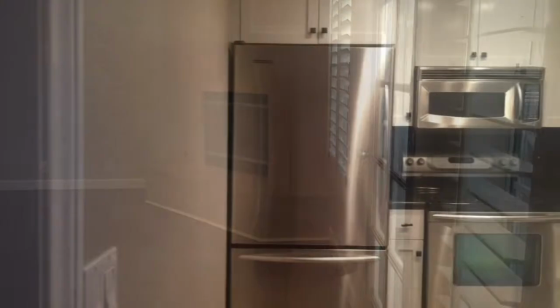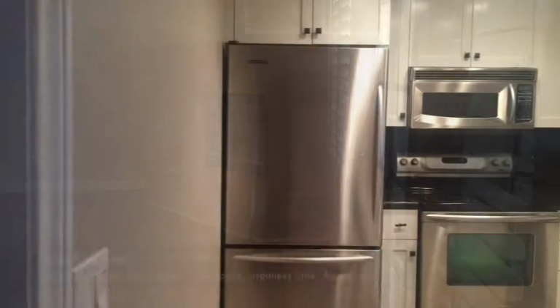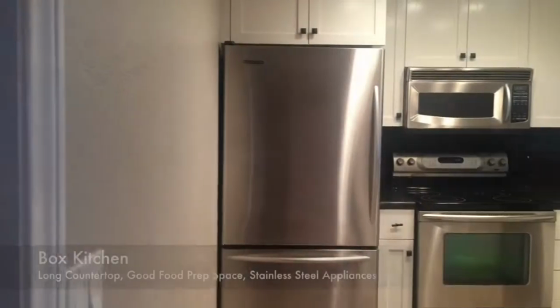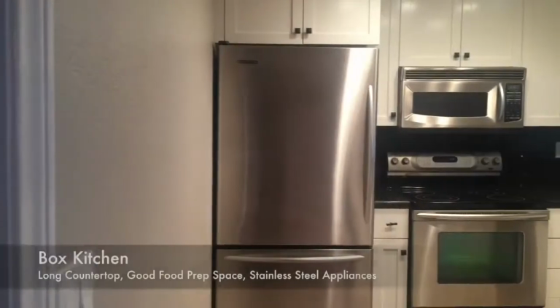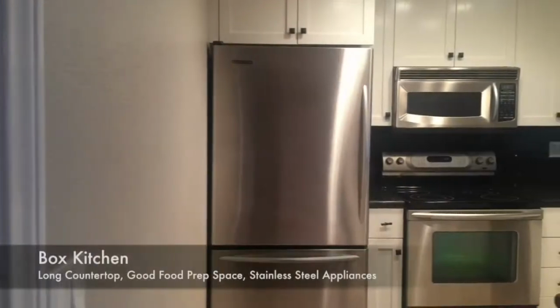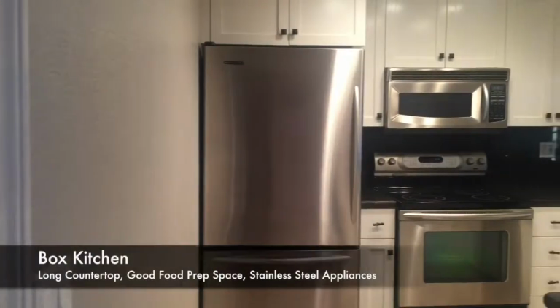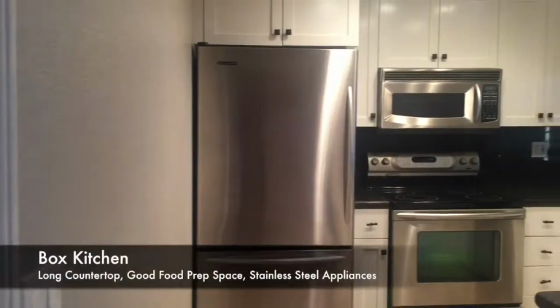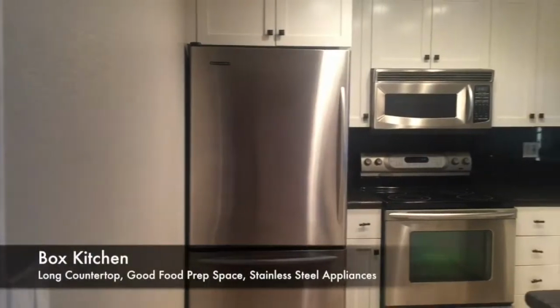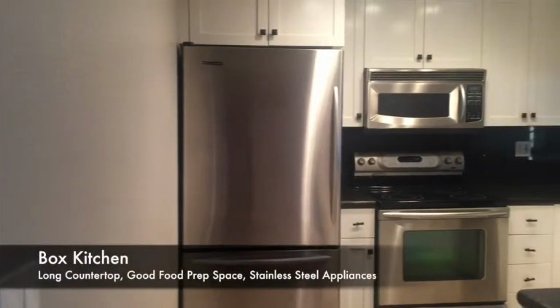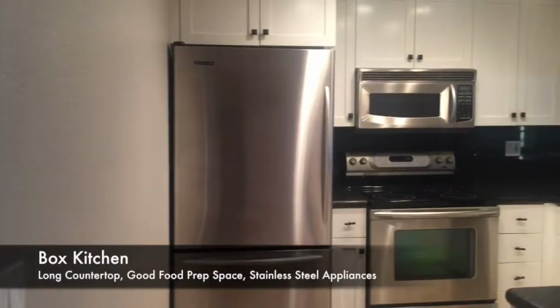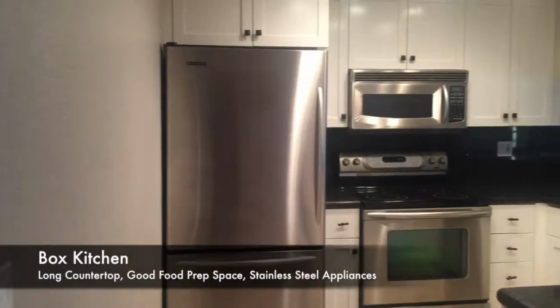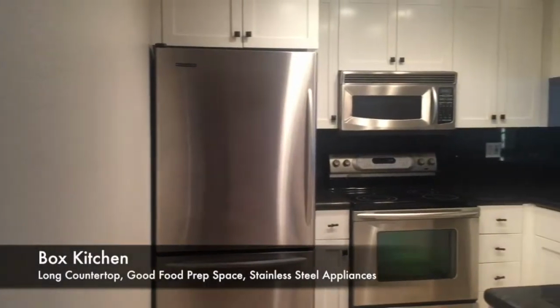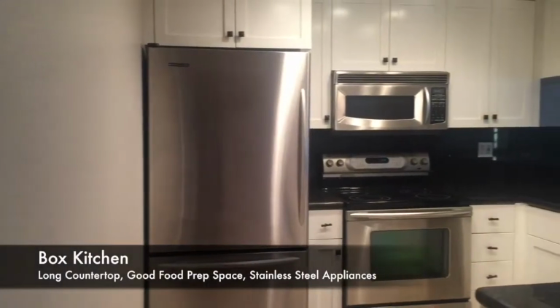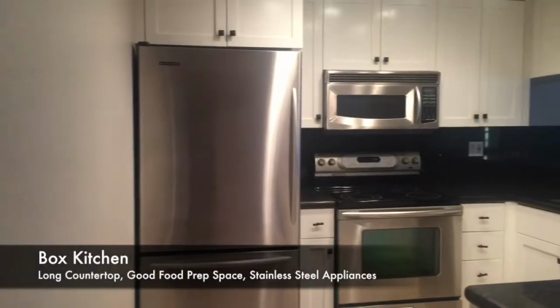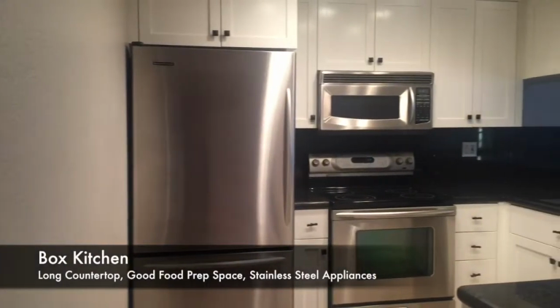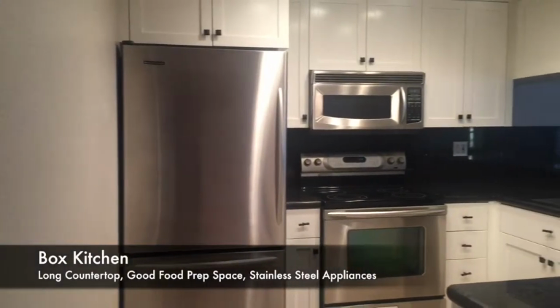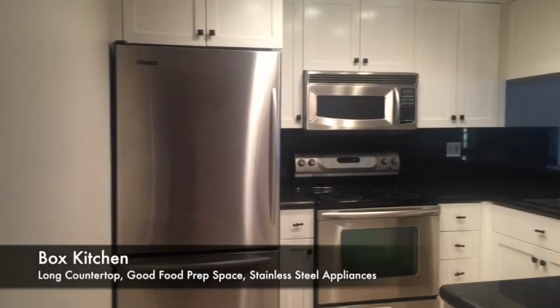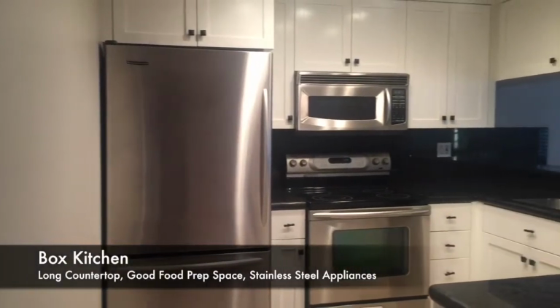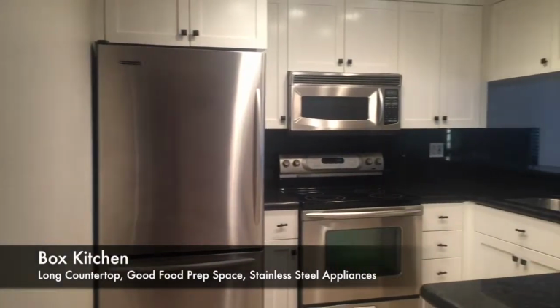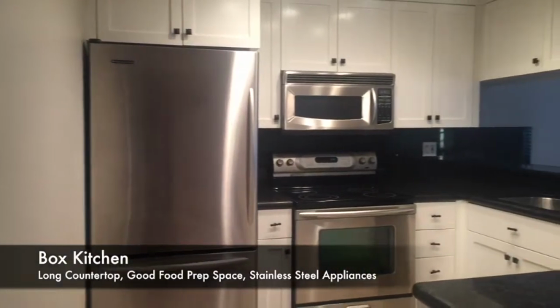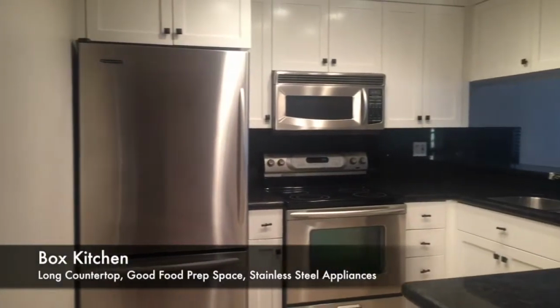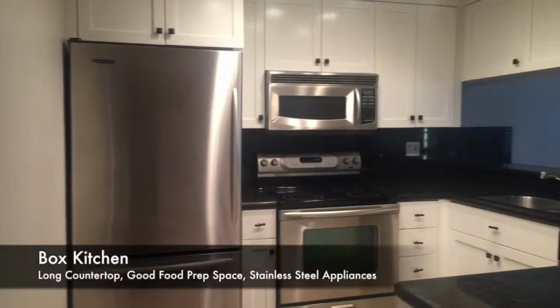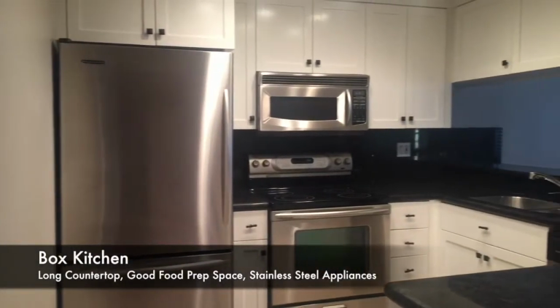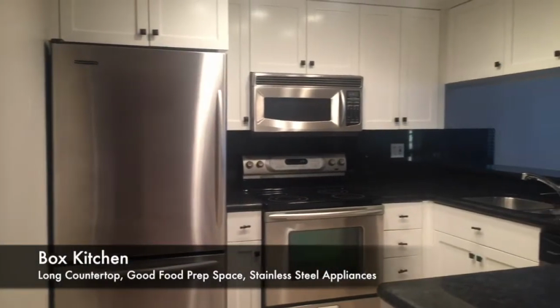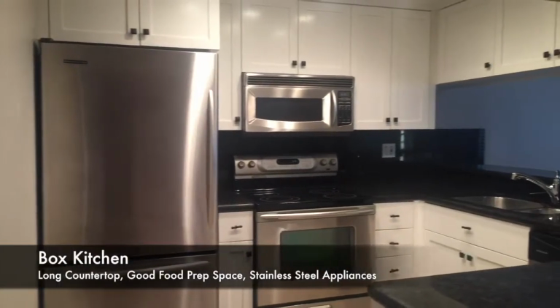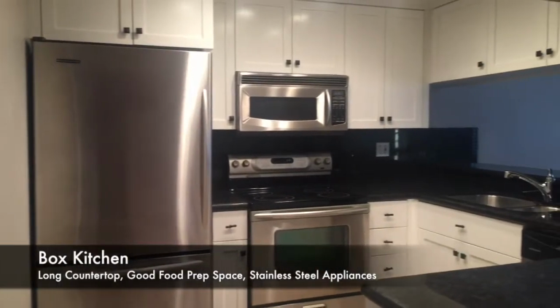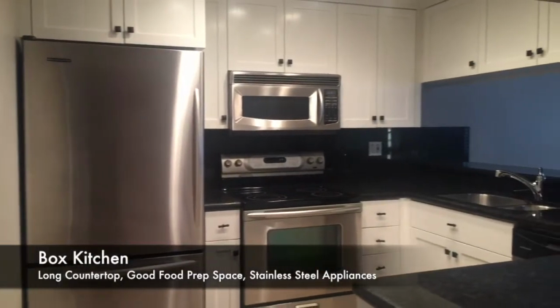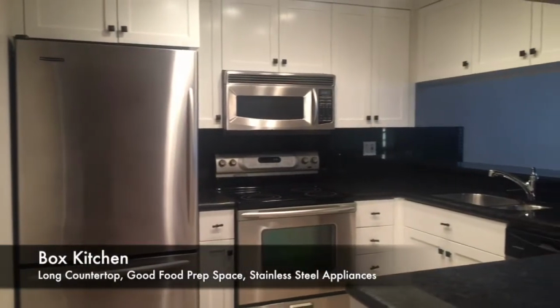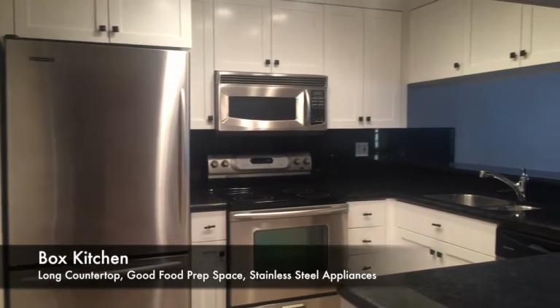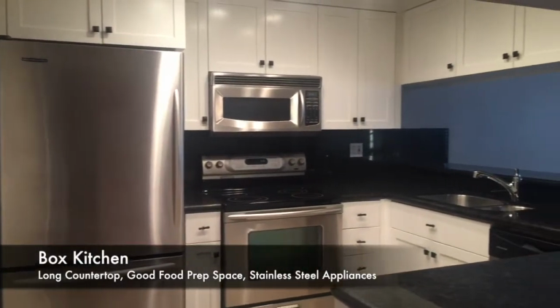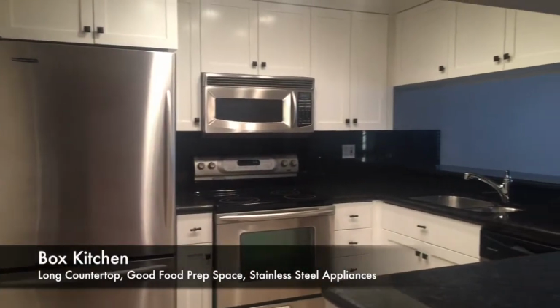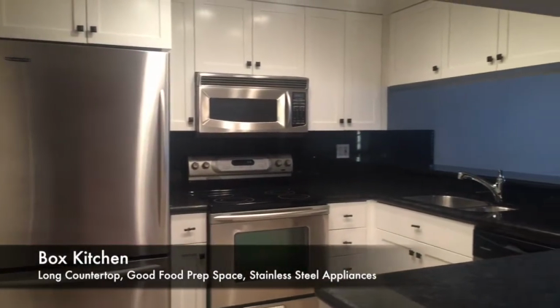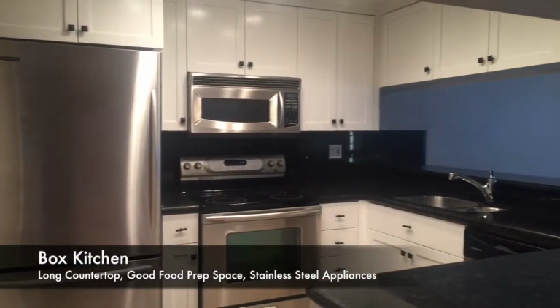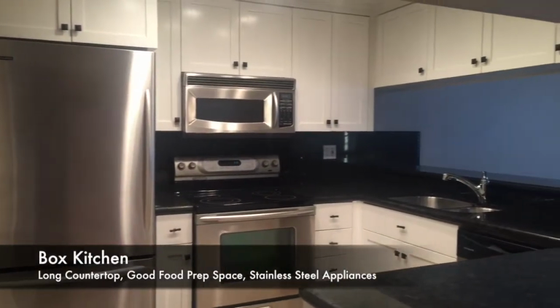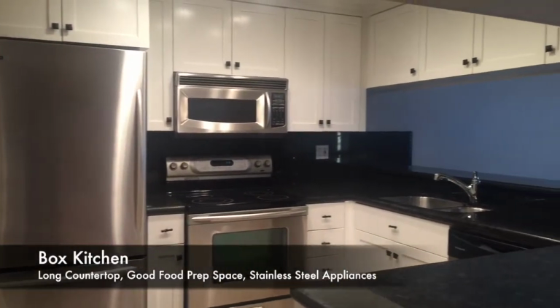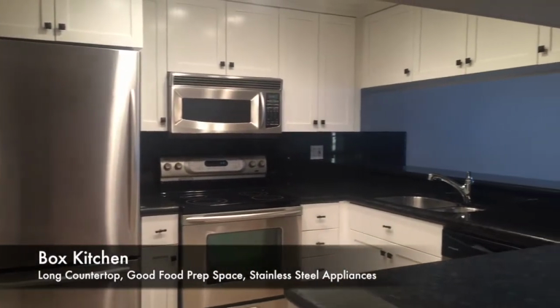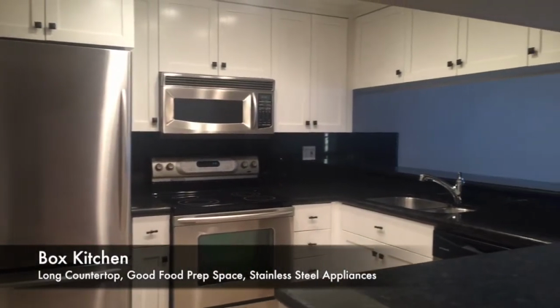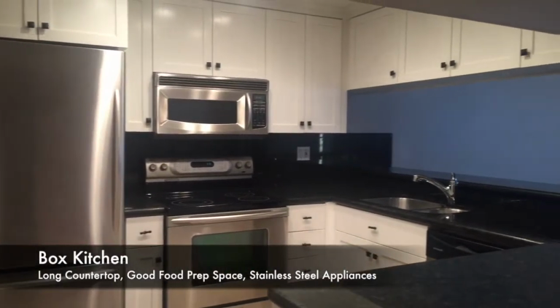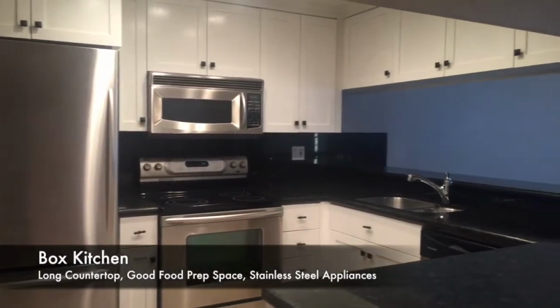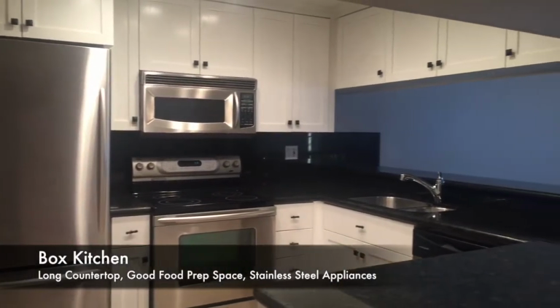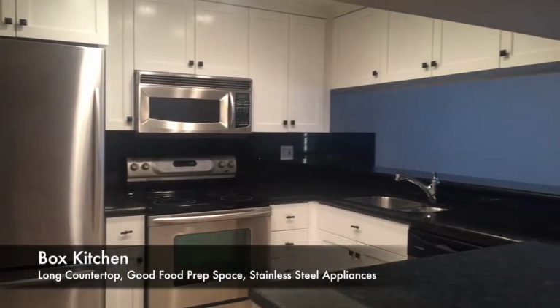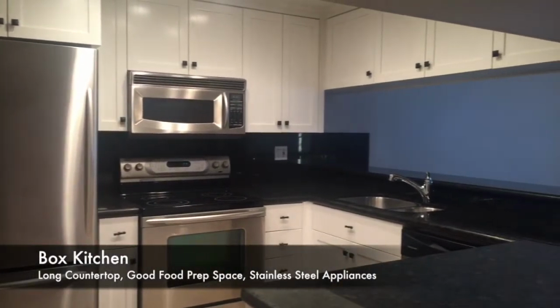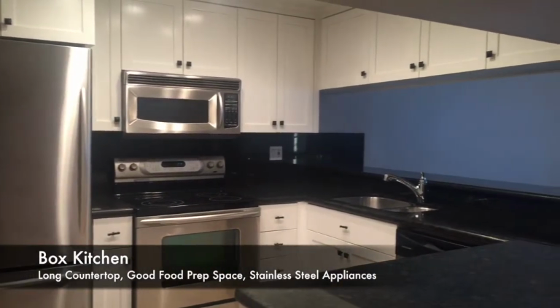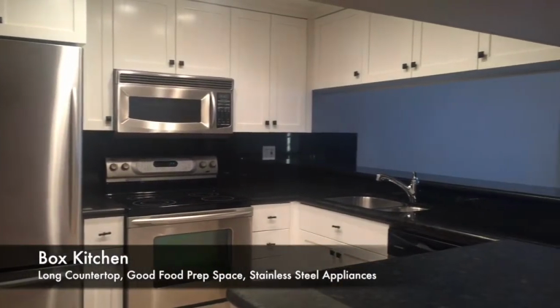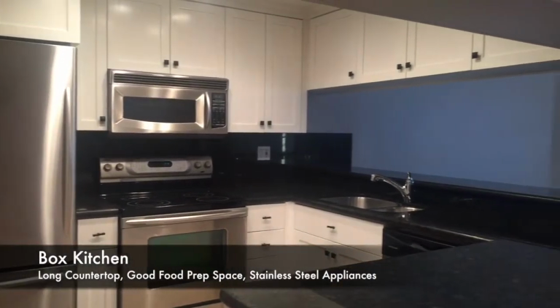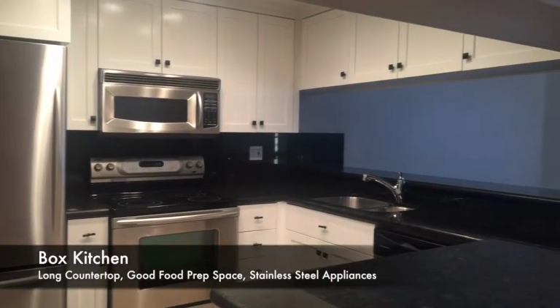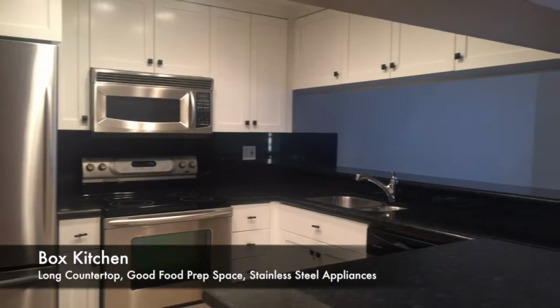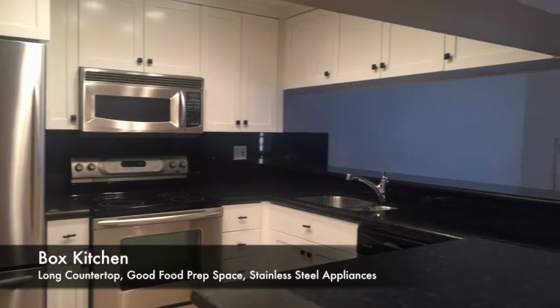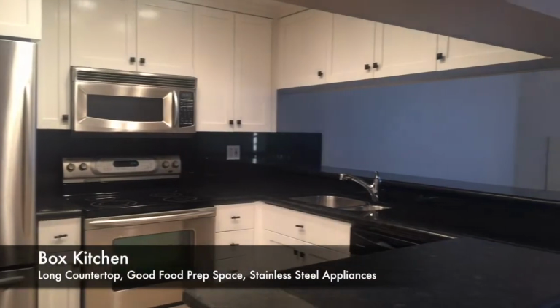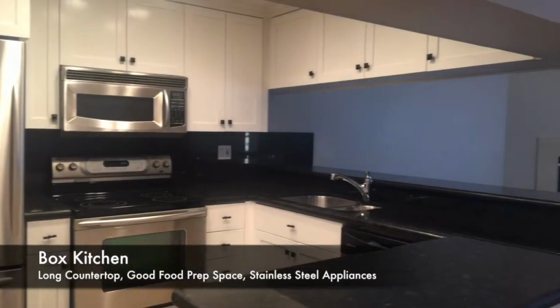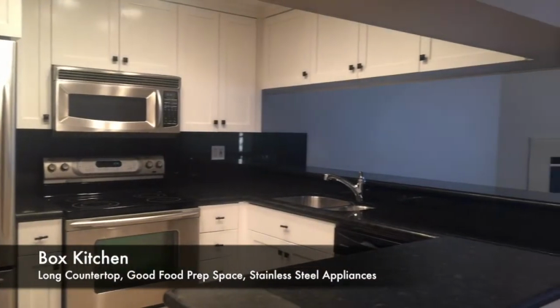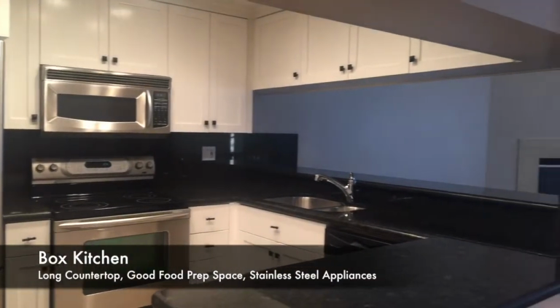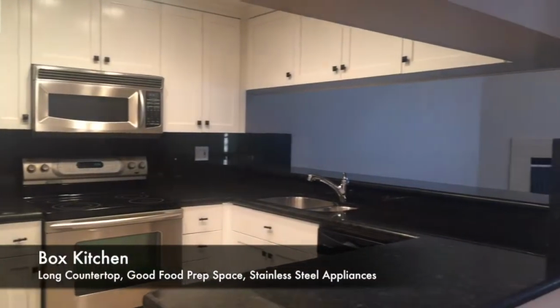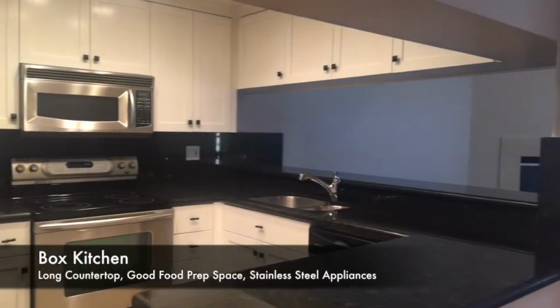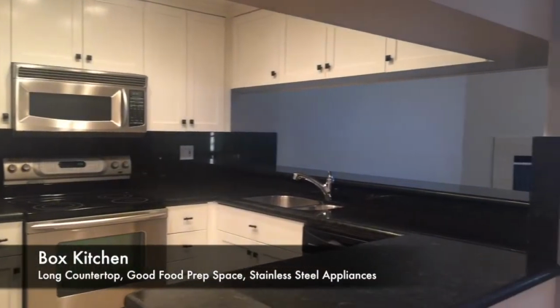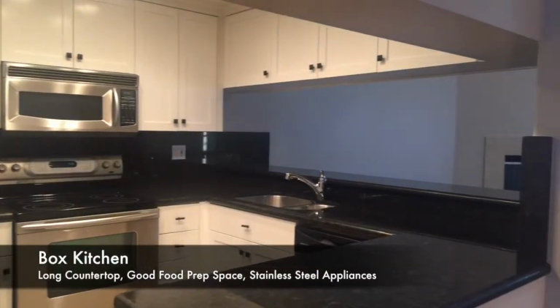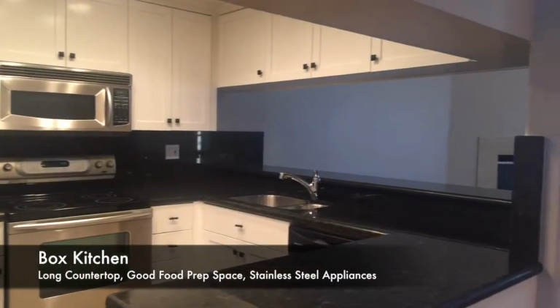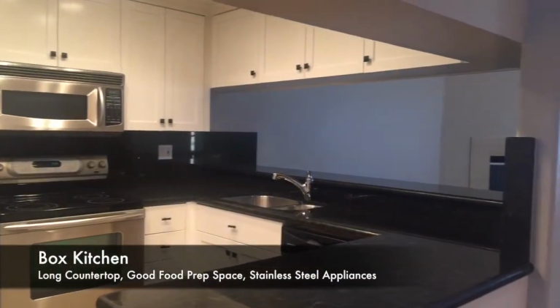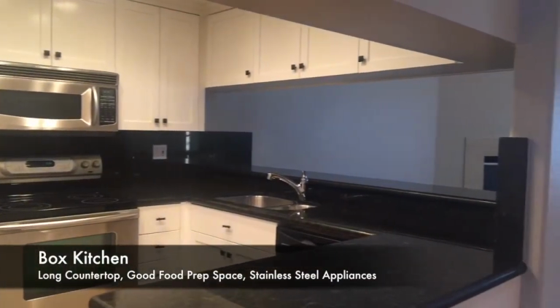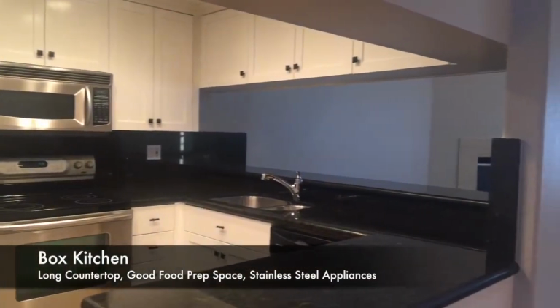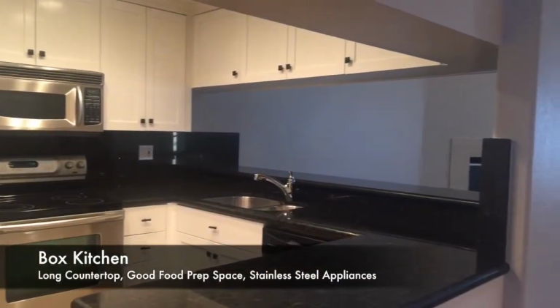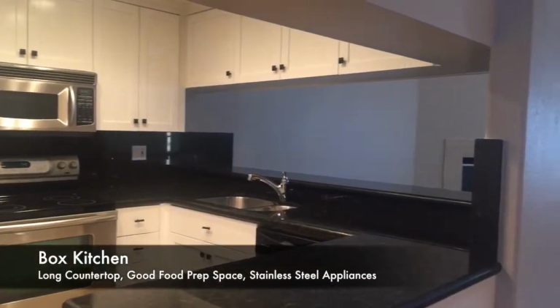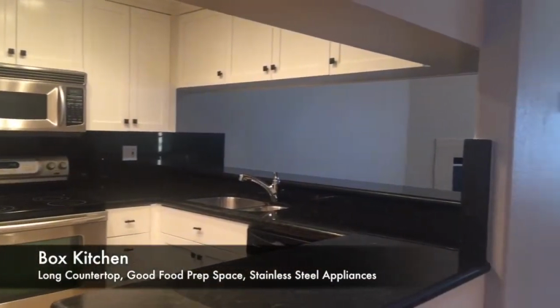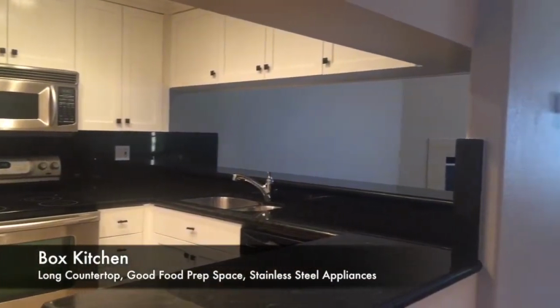Here's our kitchen — stainless steel appliances, black on white with stainless steel. That modern motif.